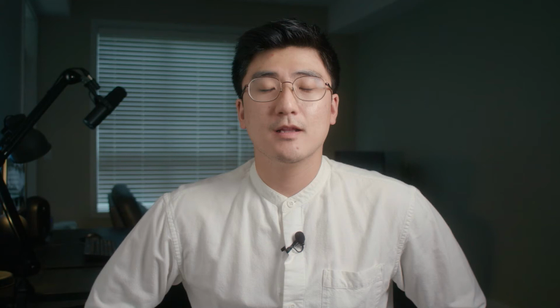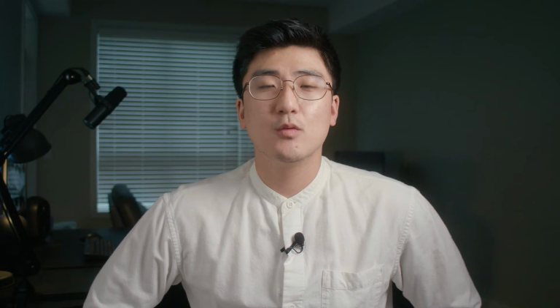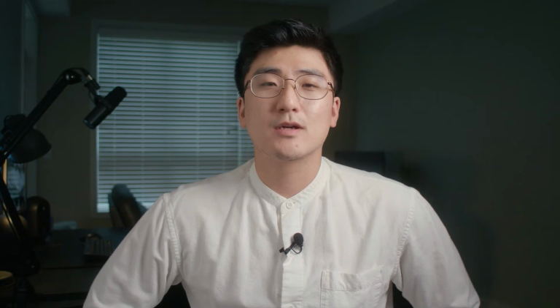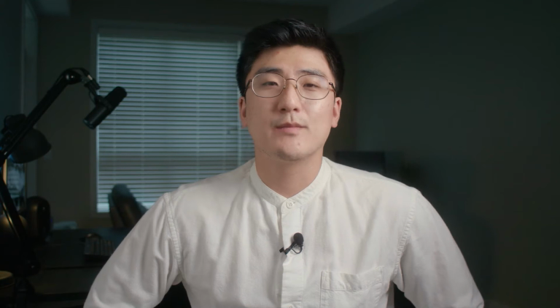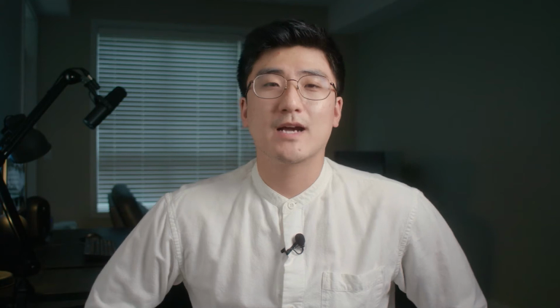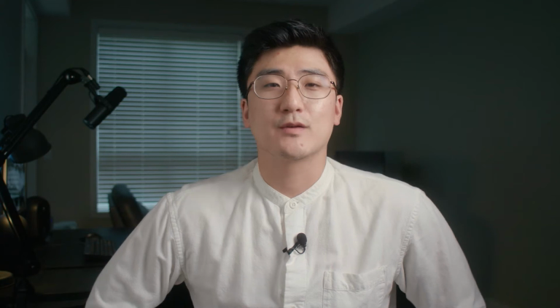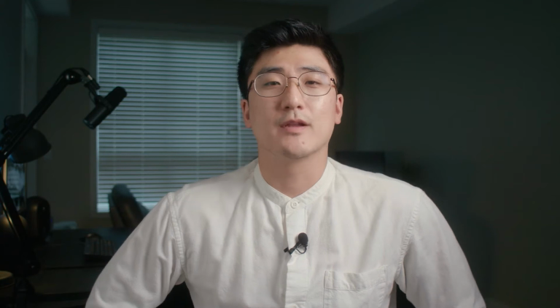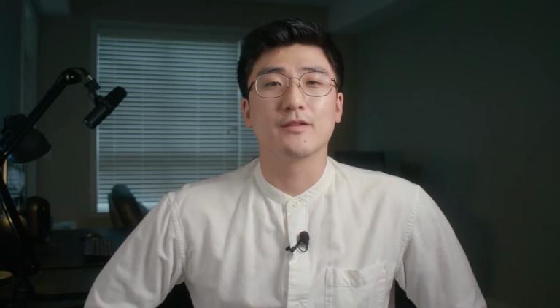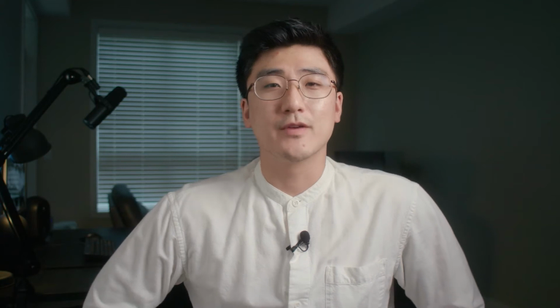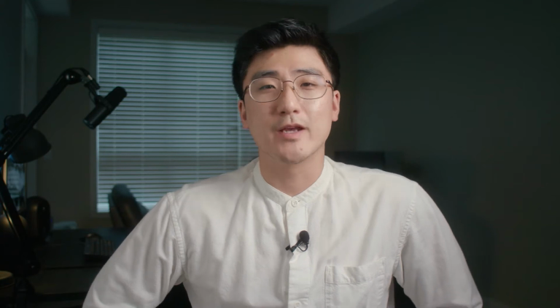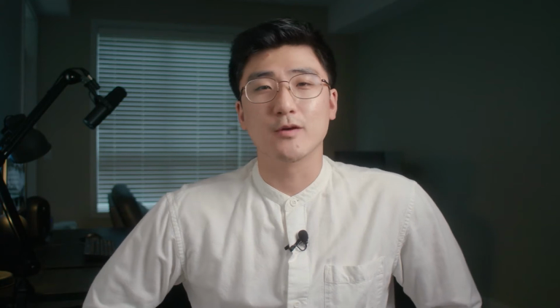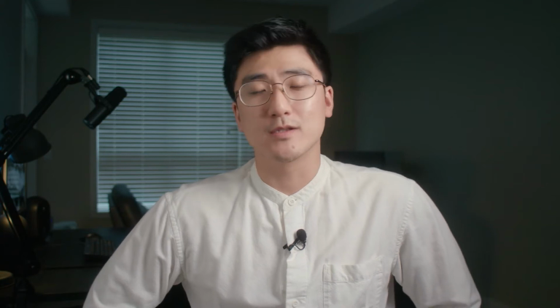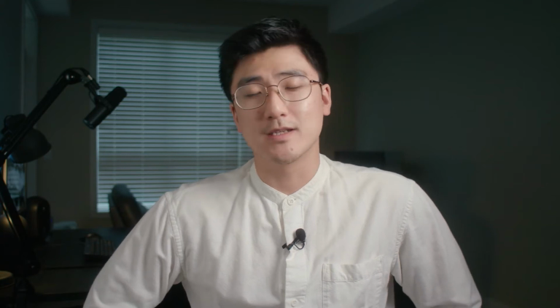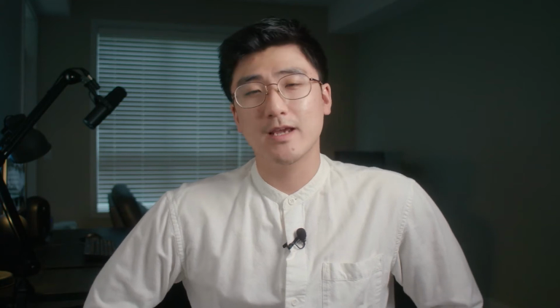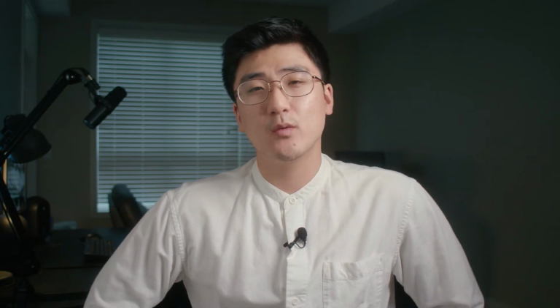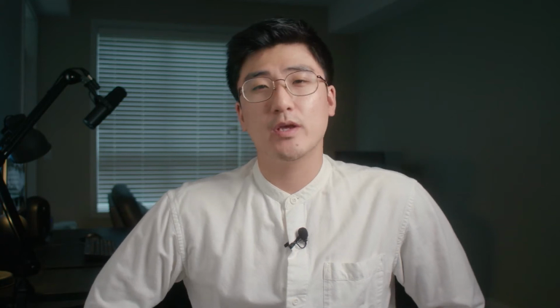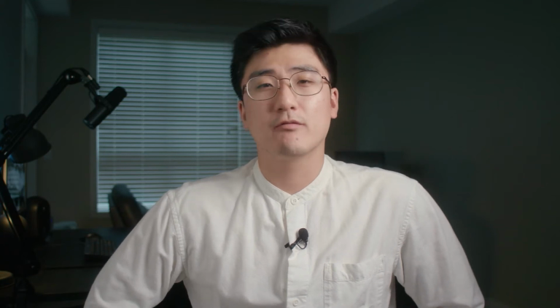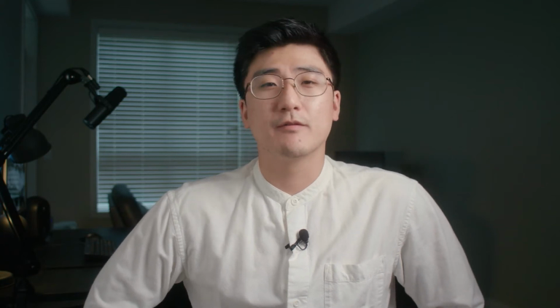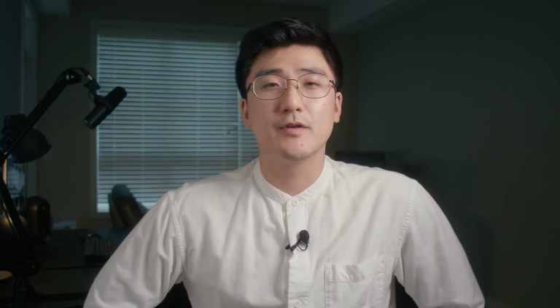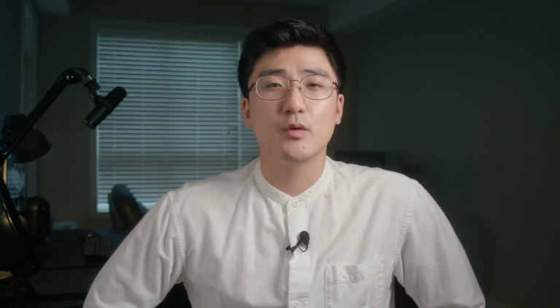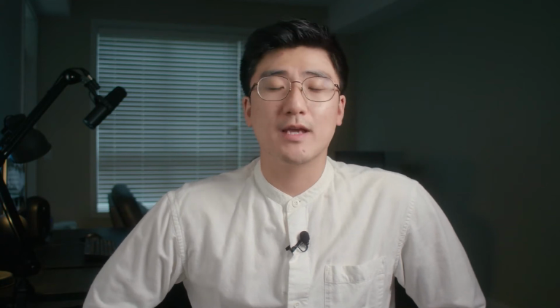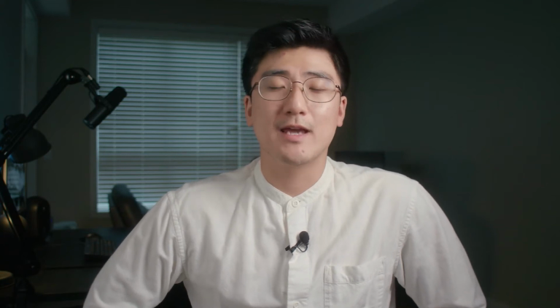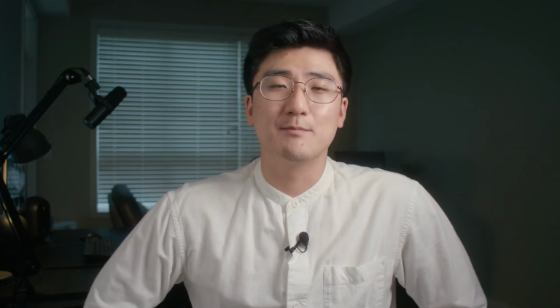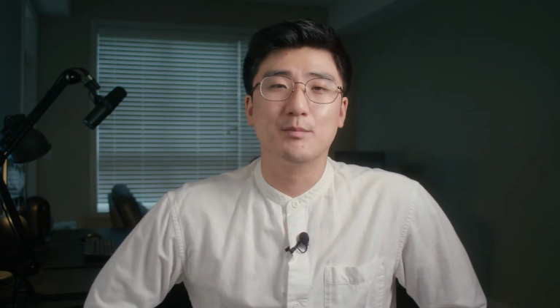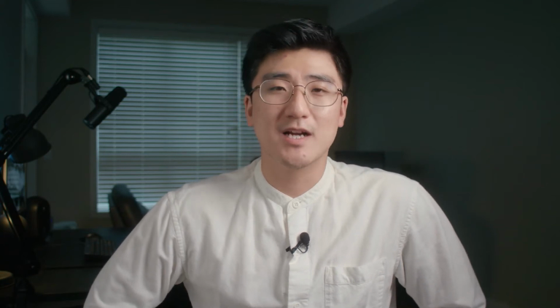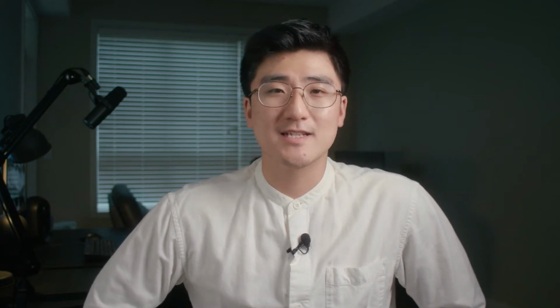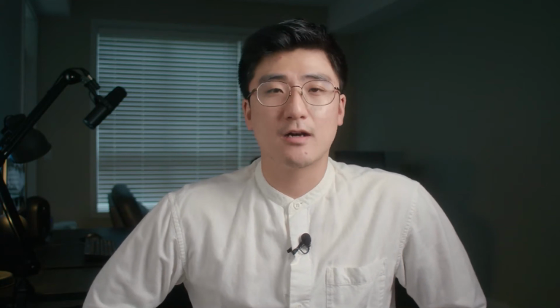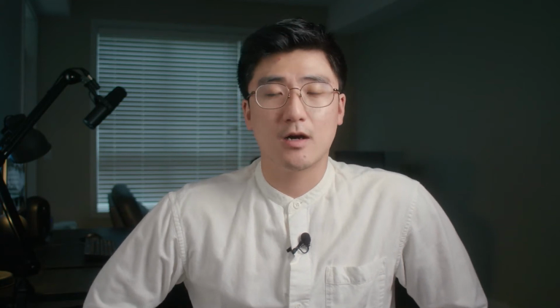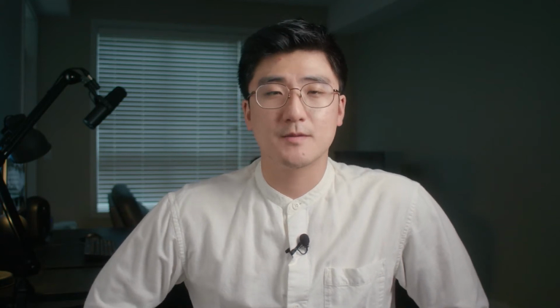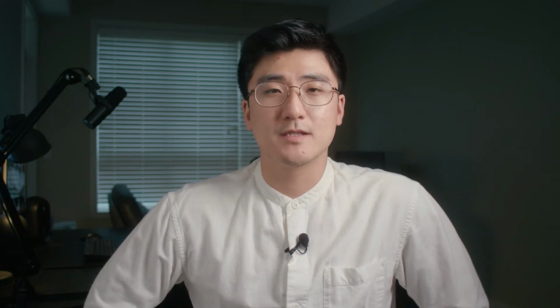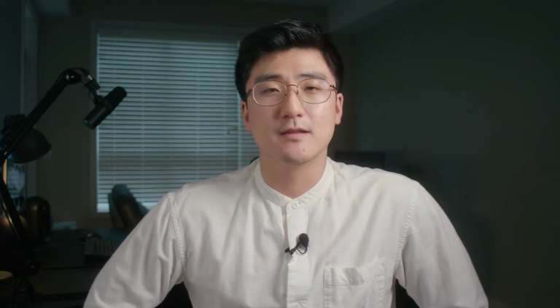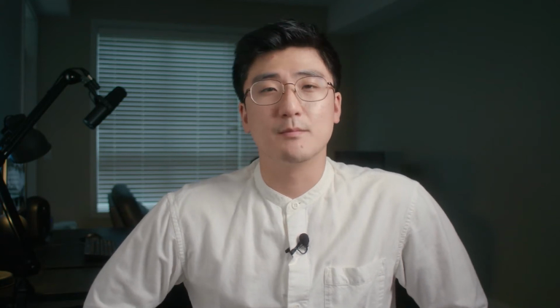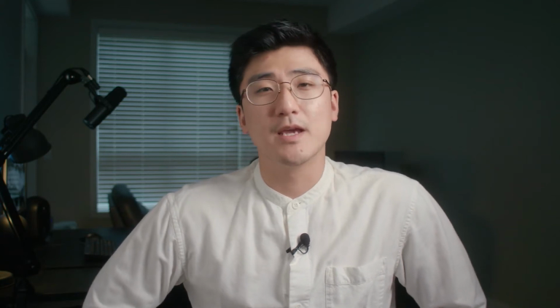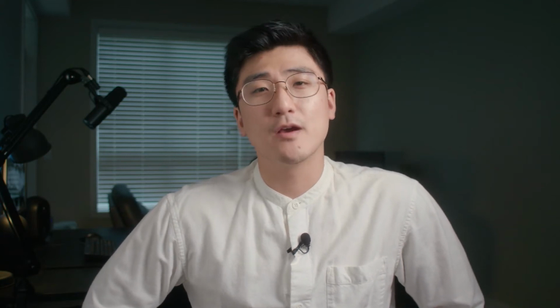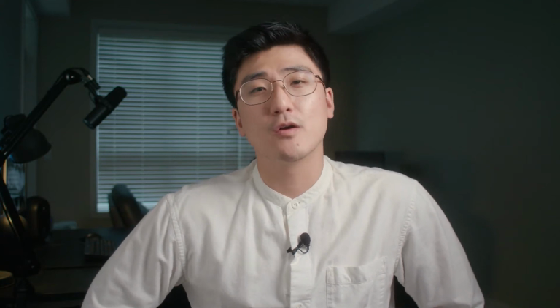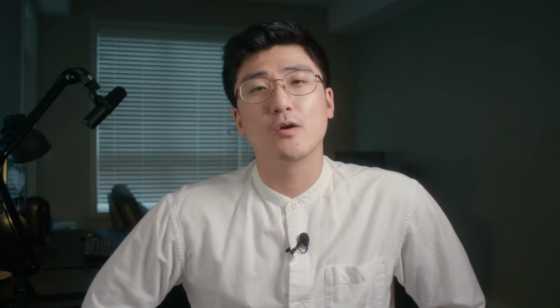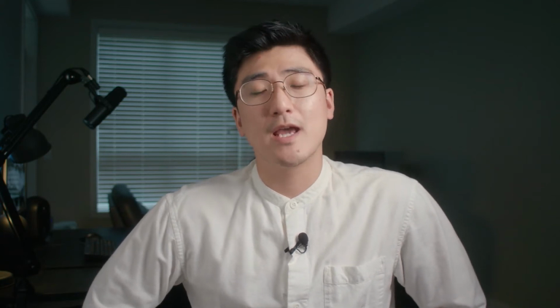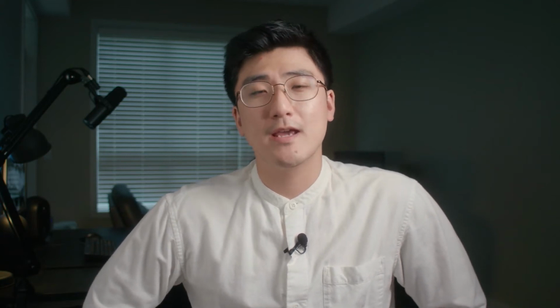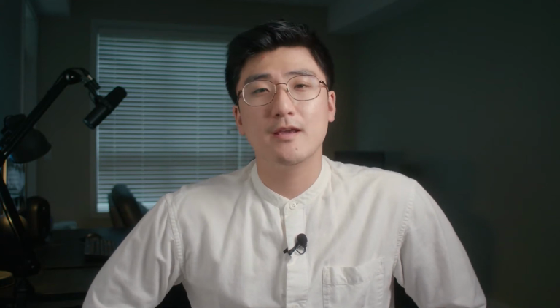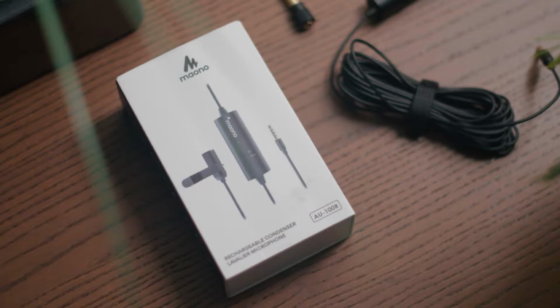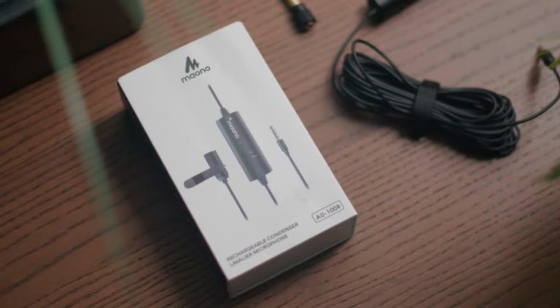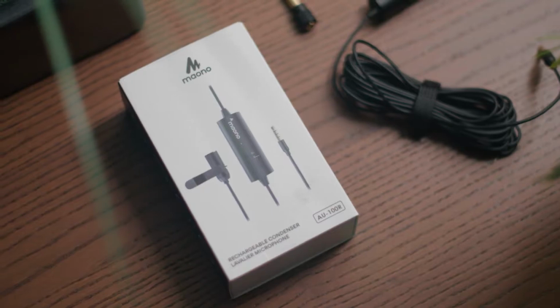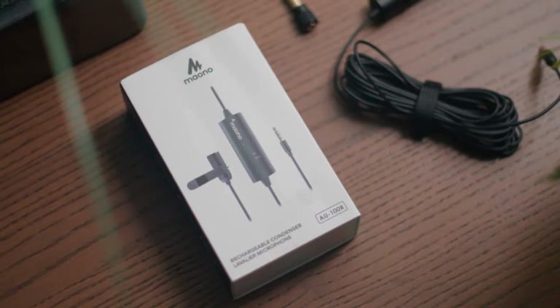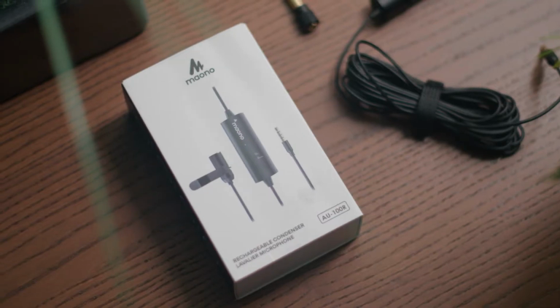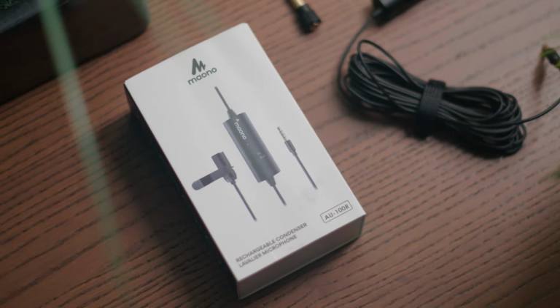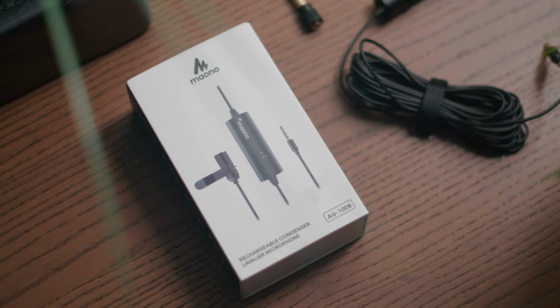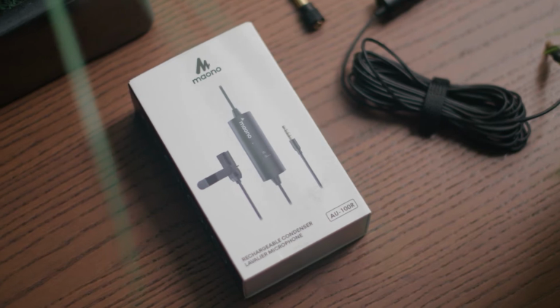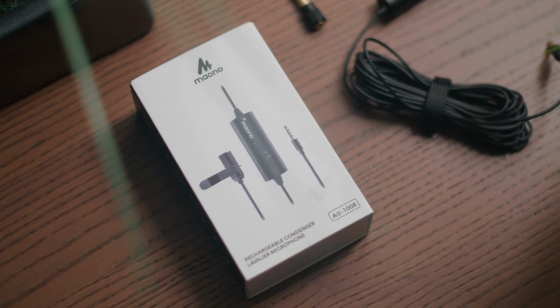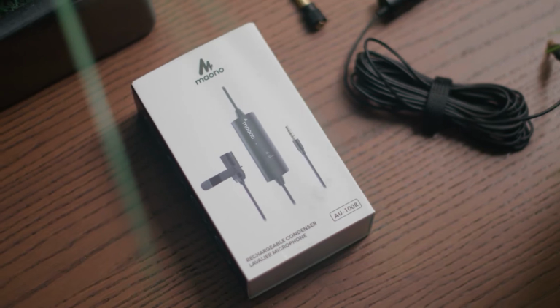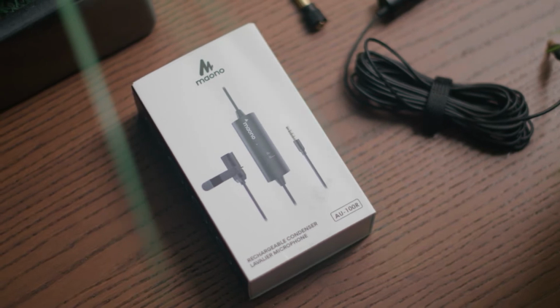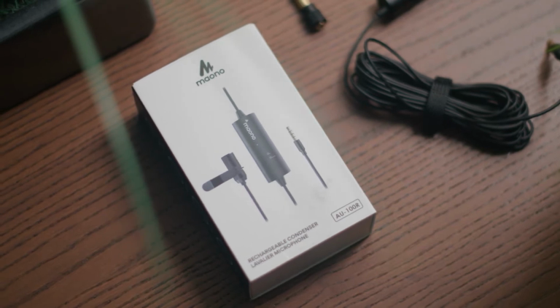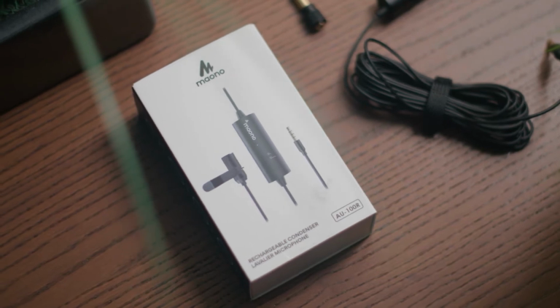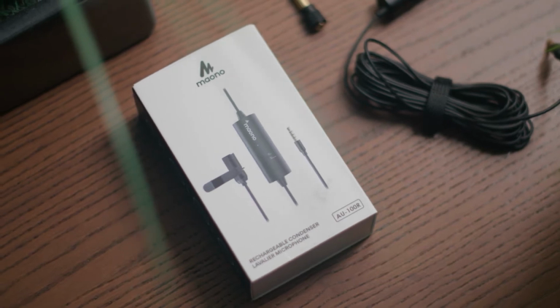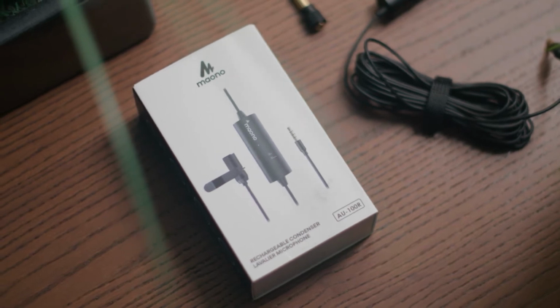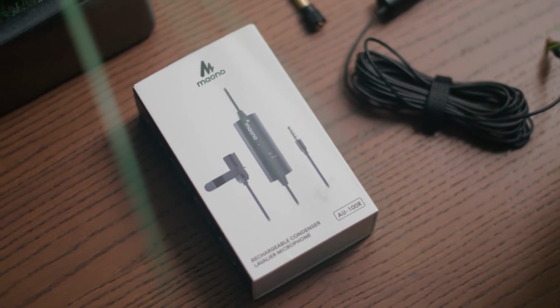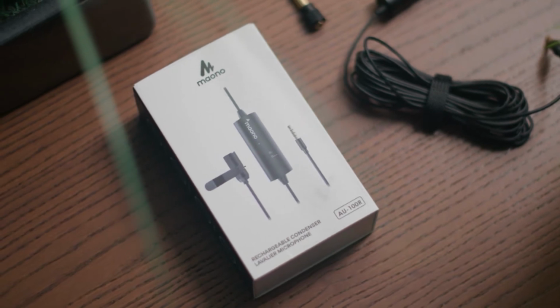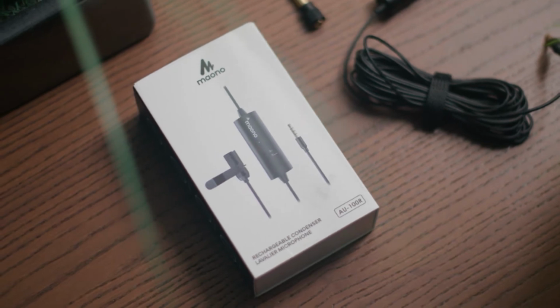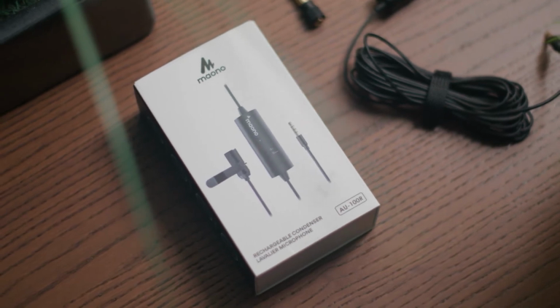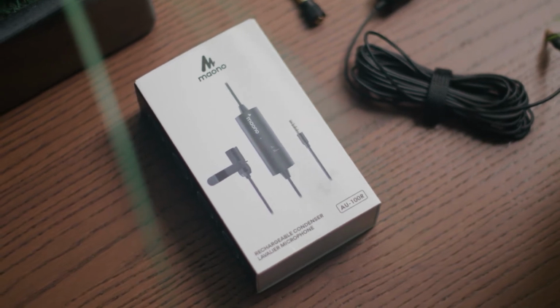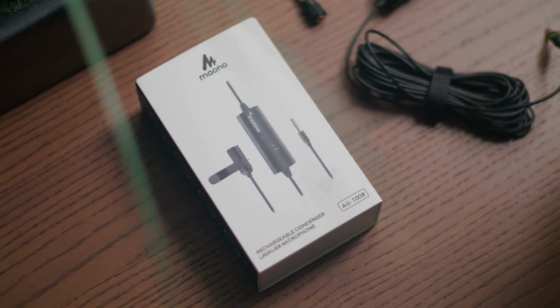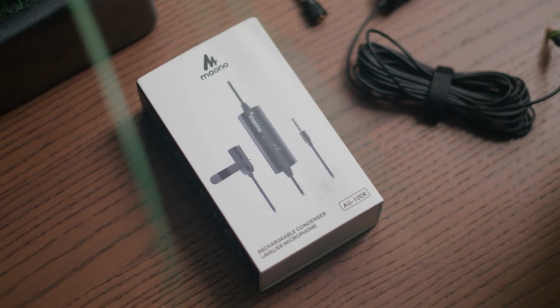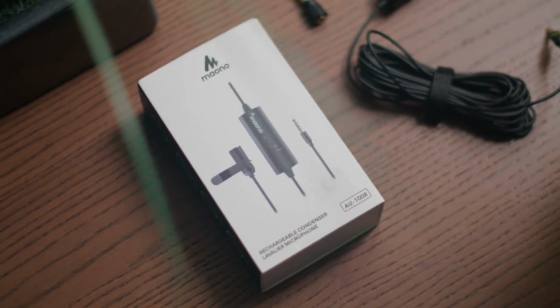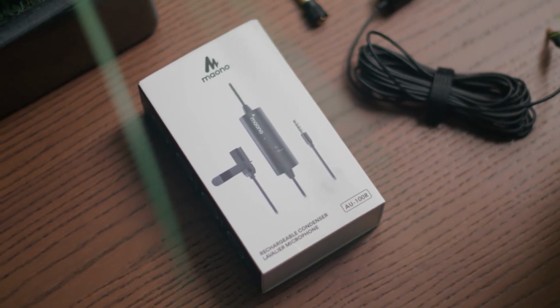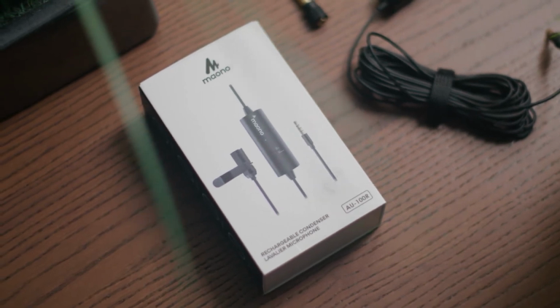Hello, welcome back to another video. Today we are reviewing a budget option, the Maono AU100R, a $30 lavalier microphone.